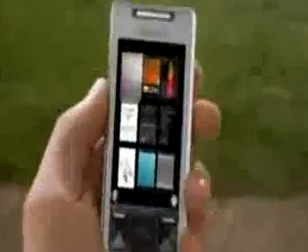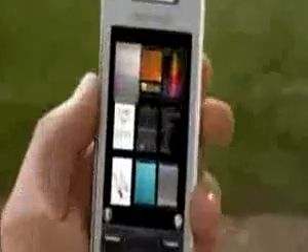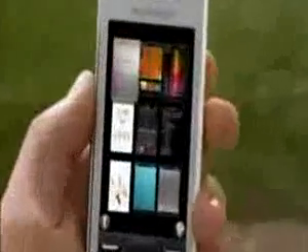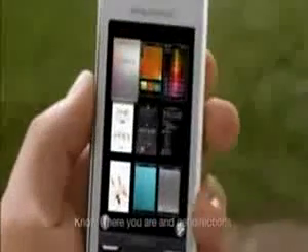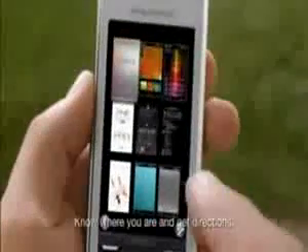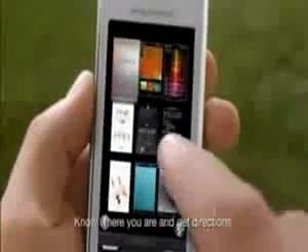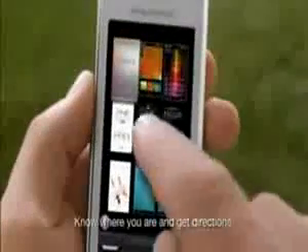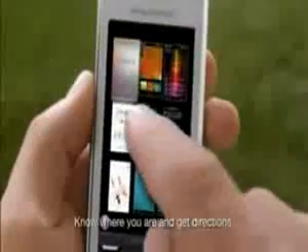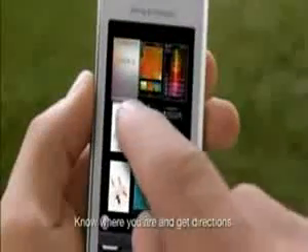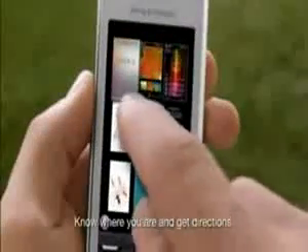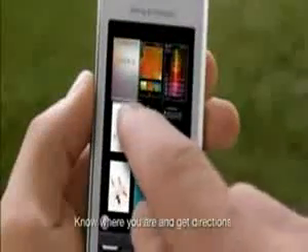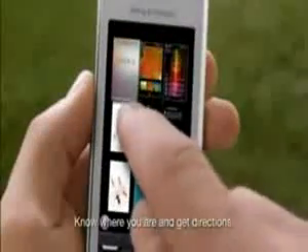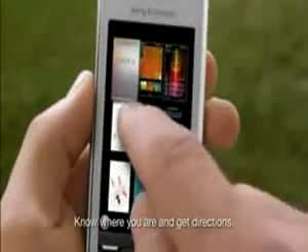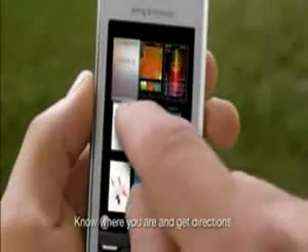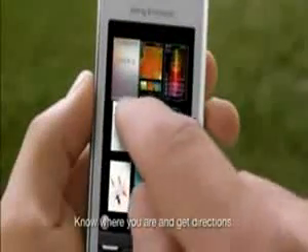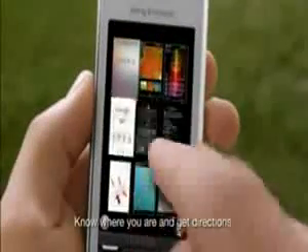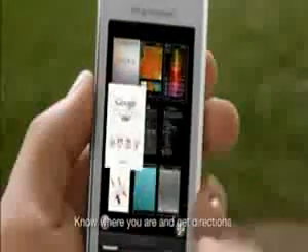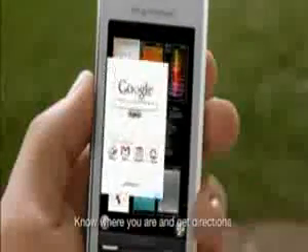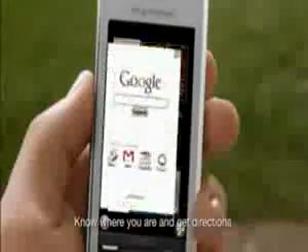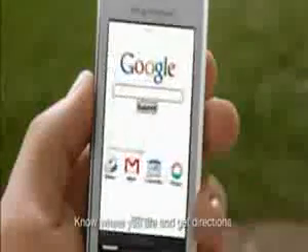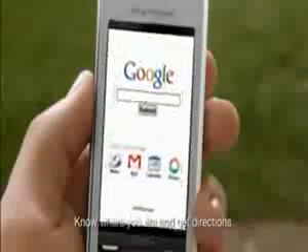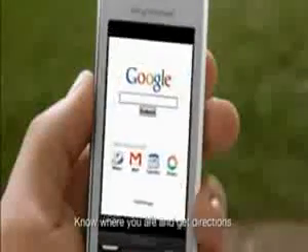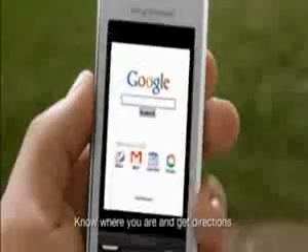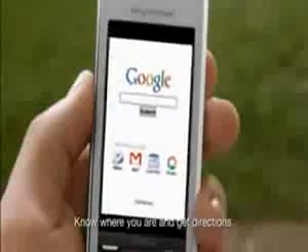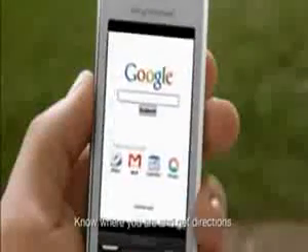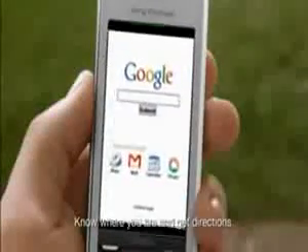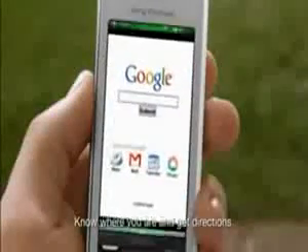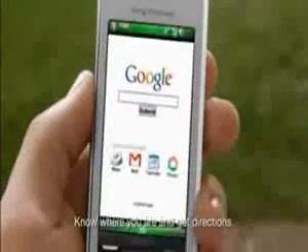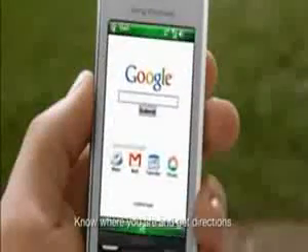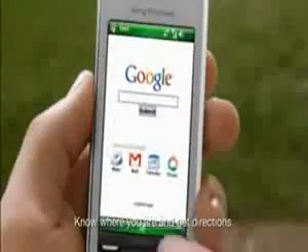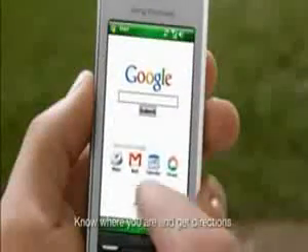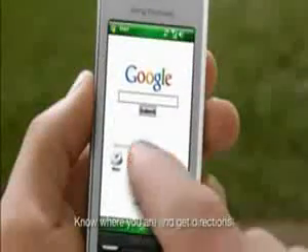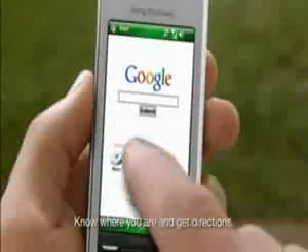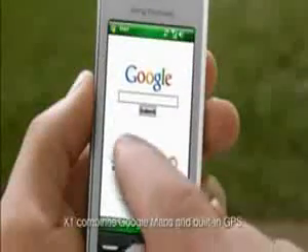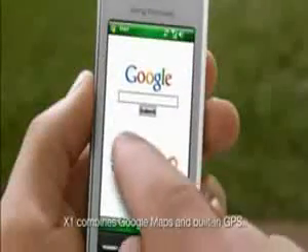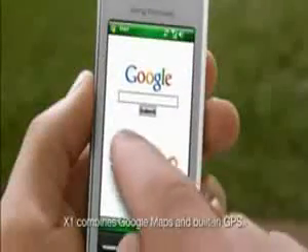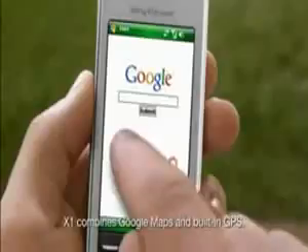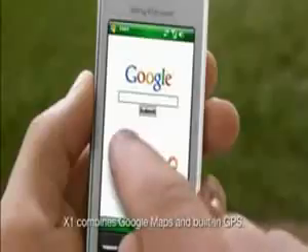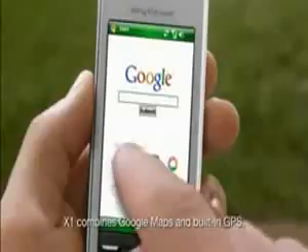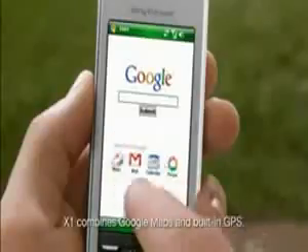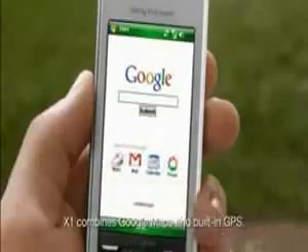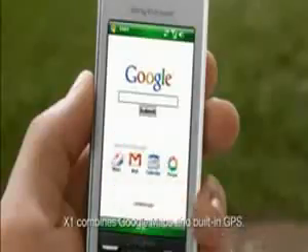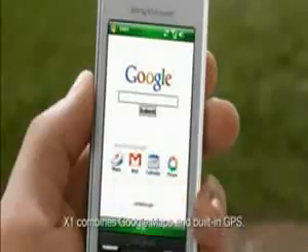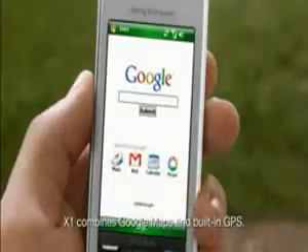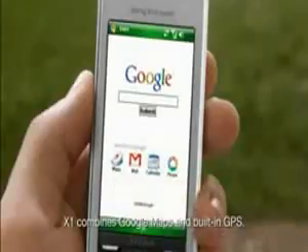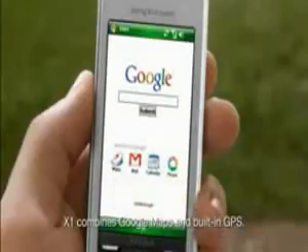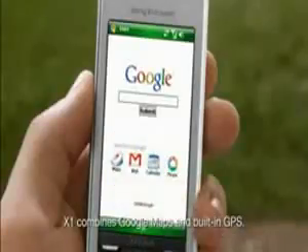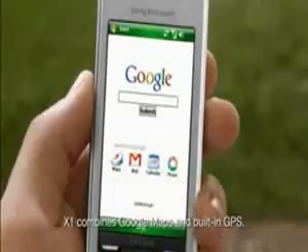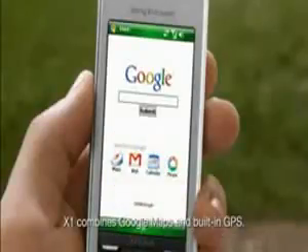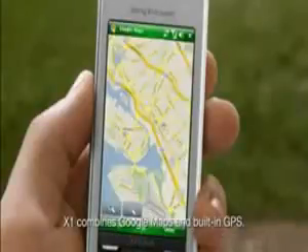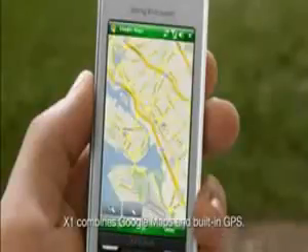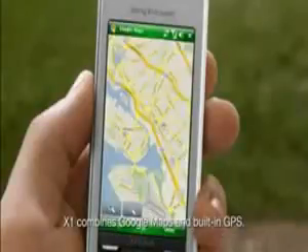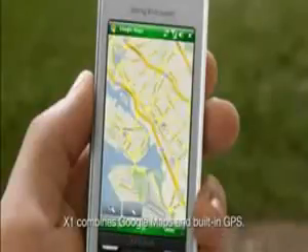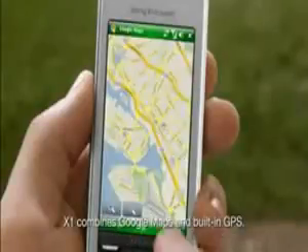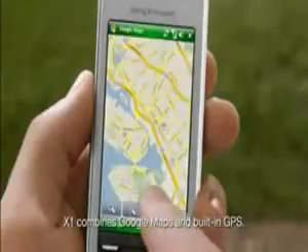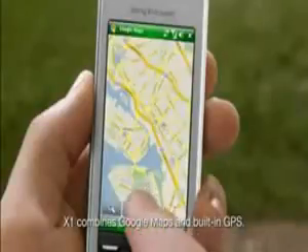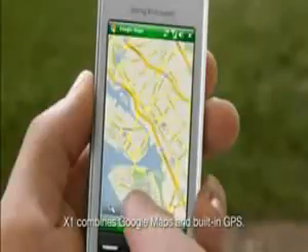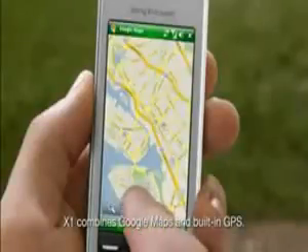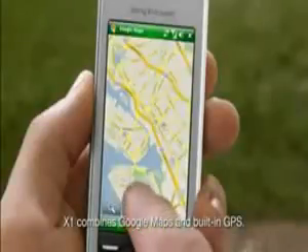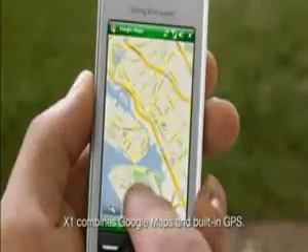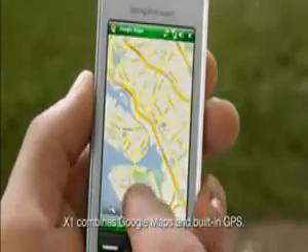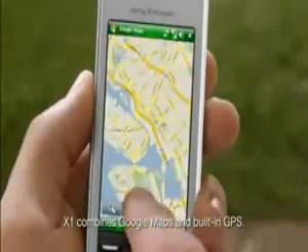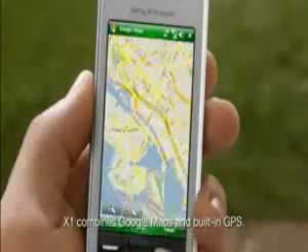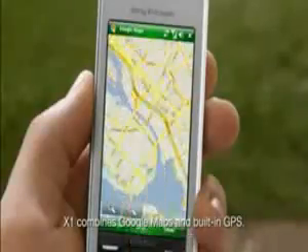Know where you are and get directions. X1 combines Google Maps and built-in GPS.